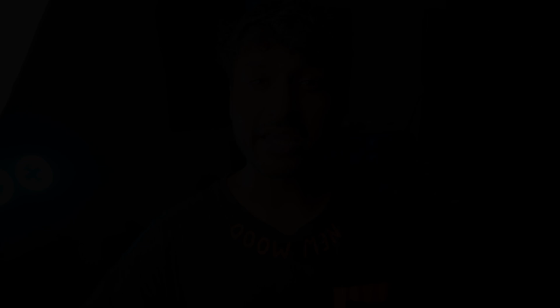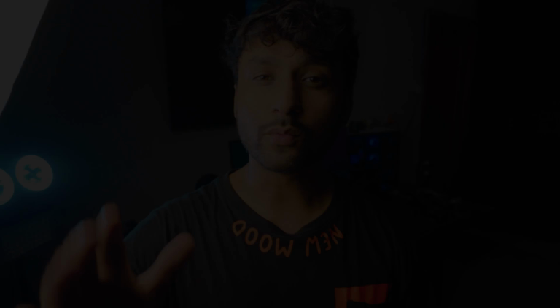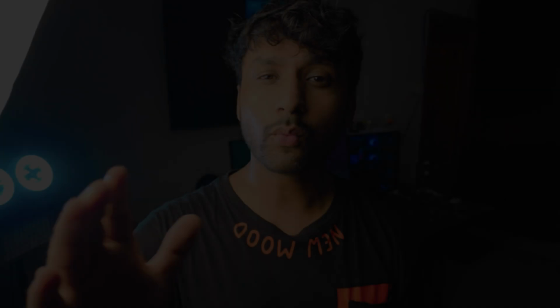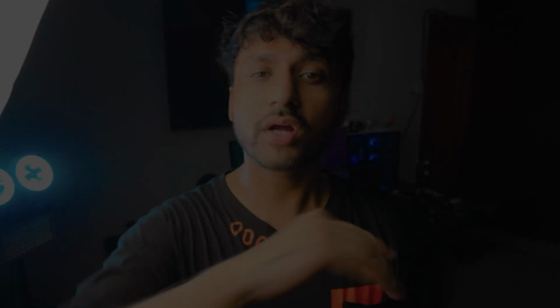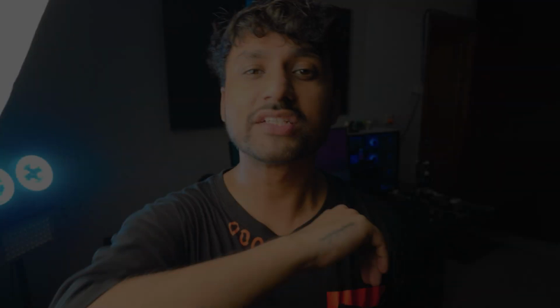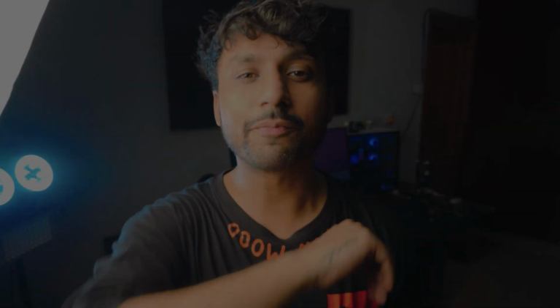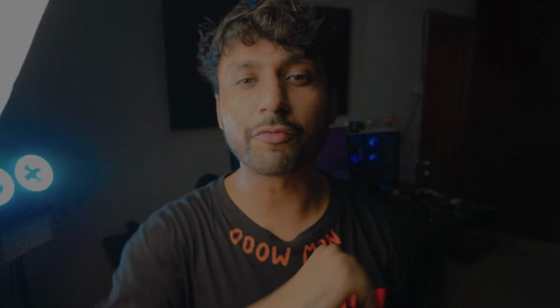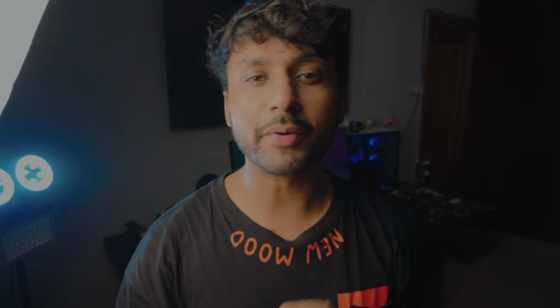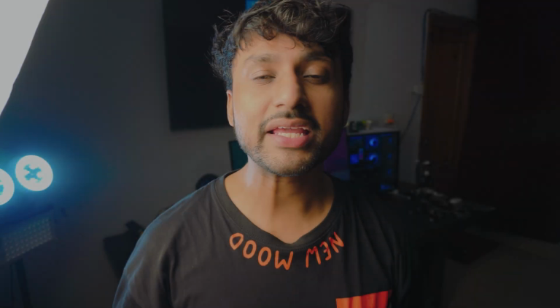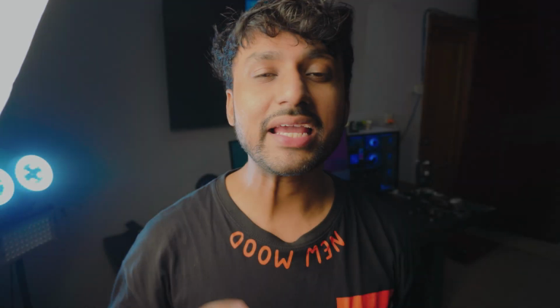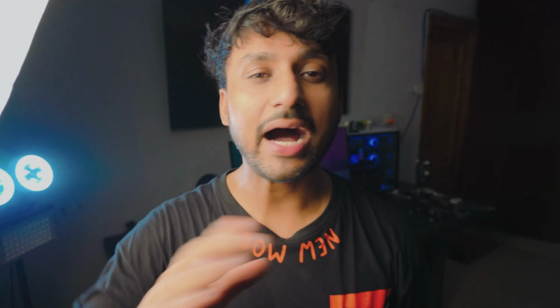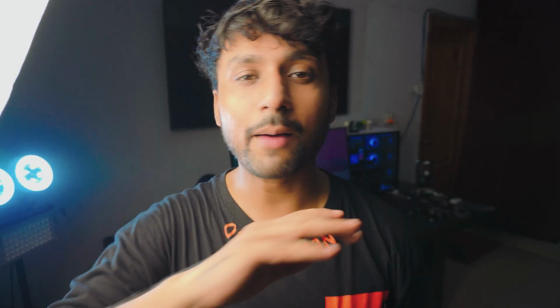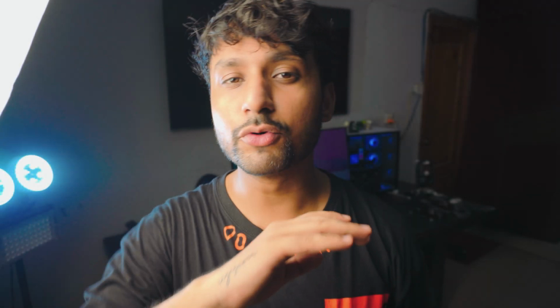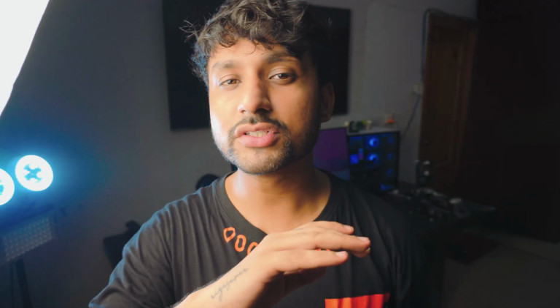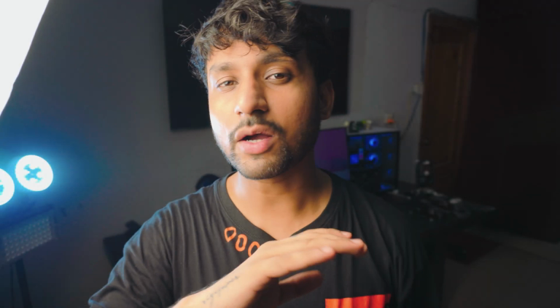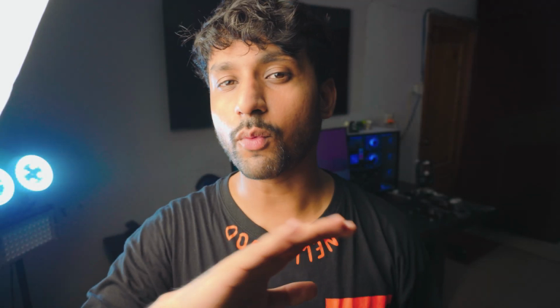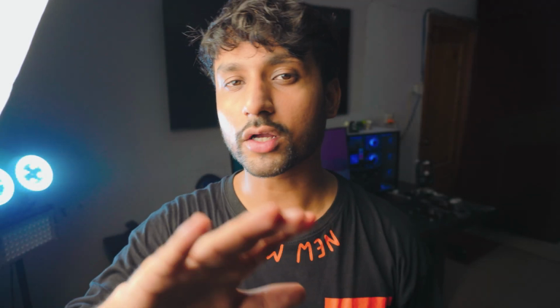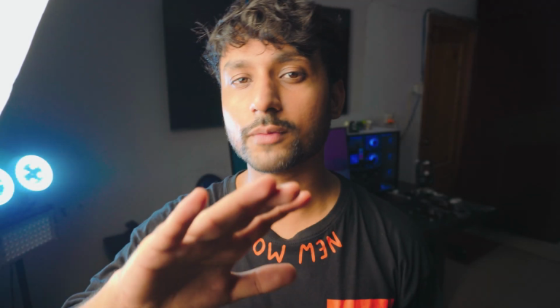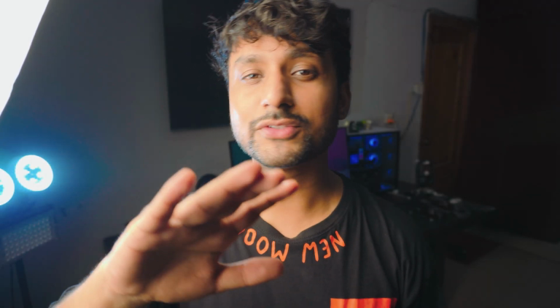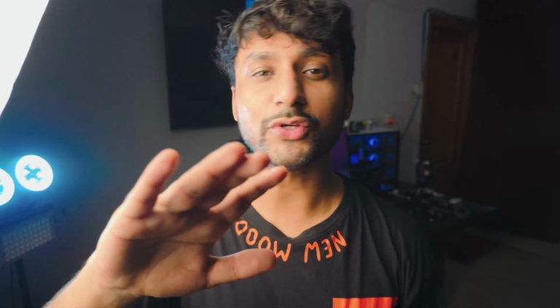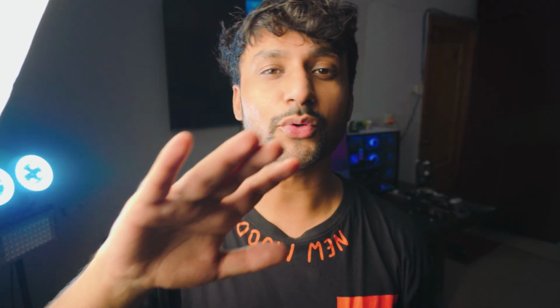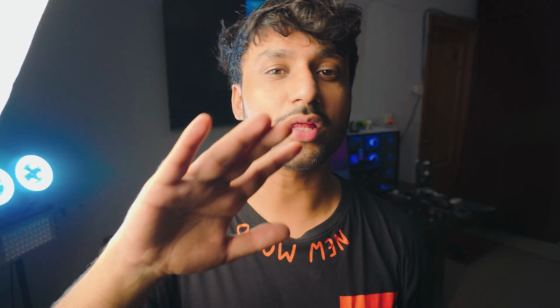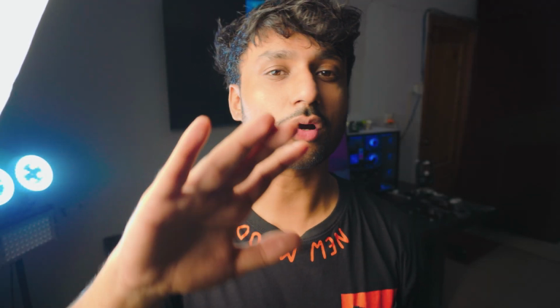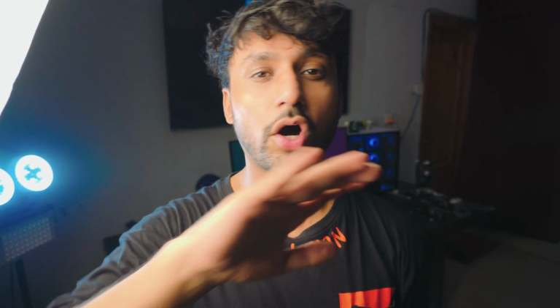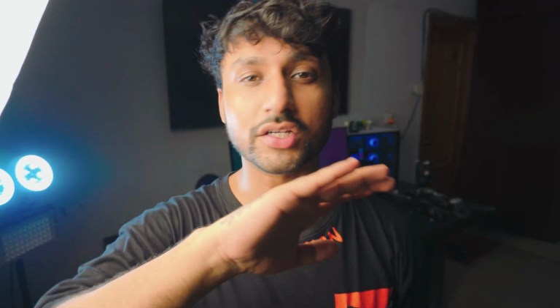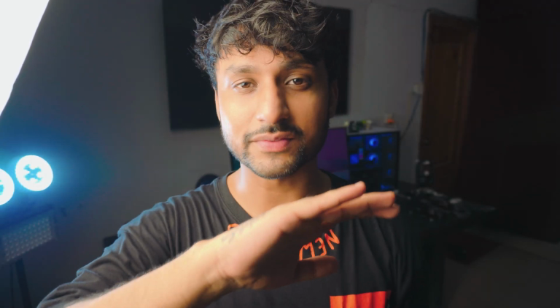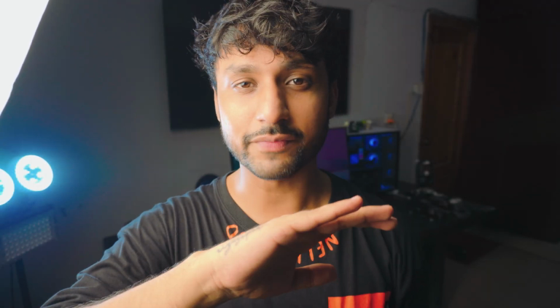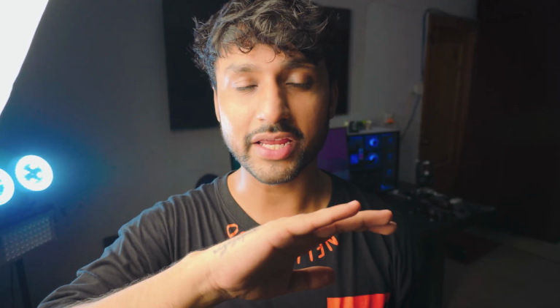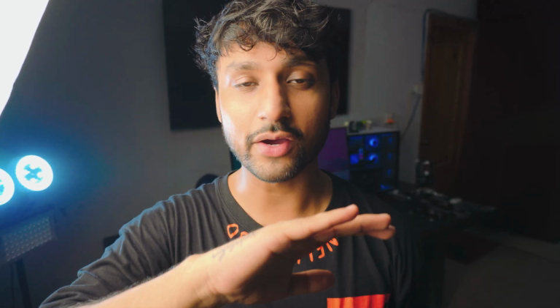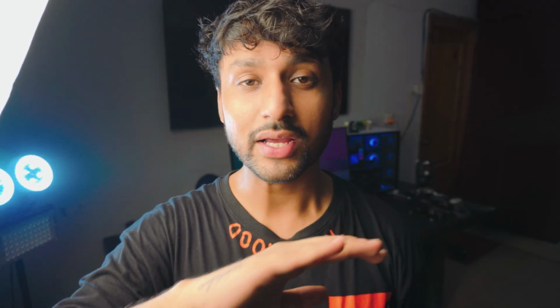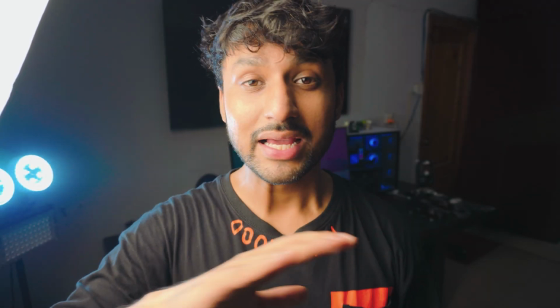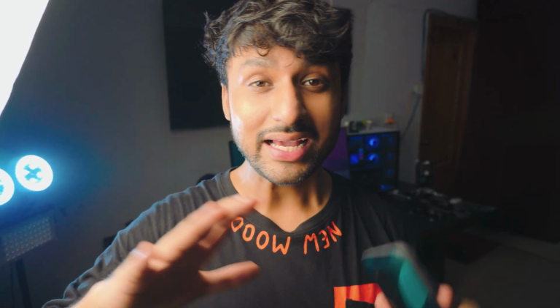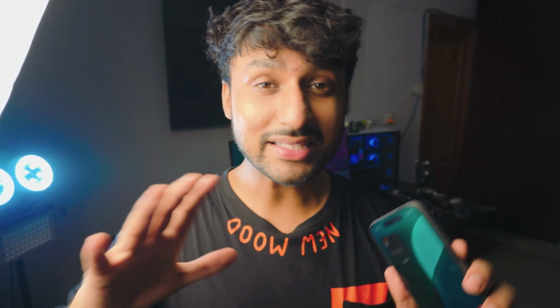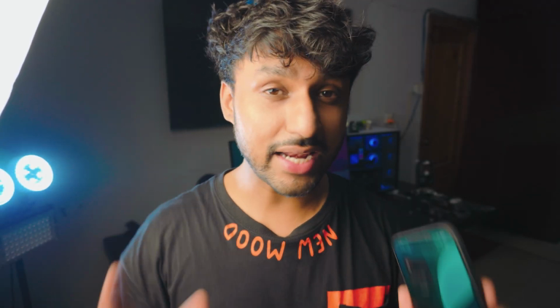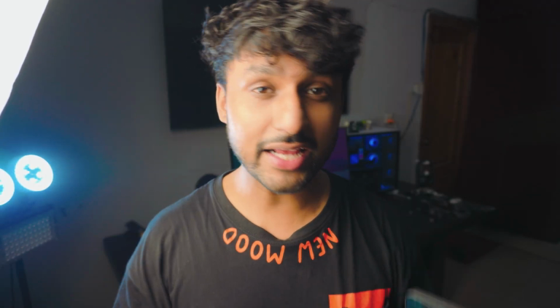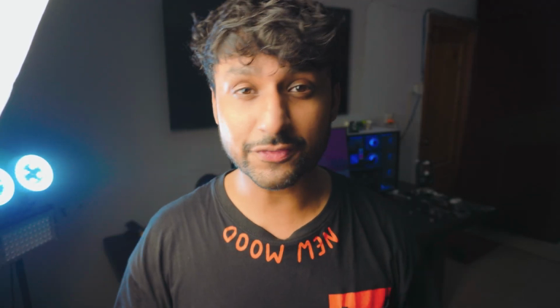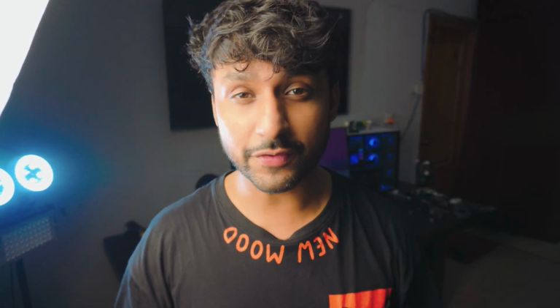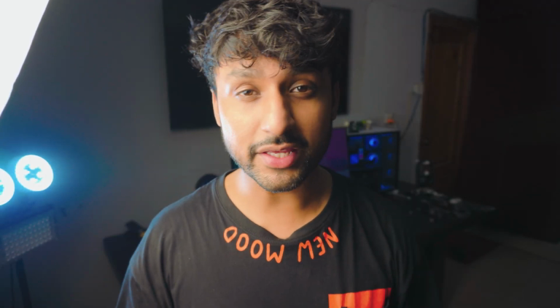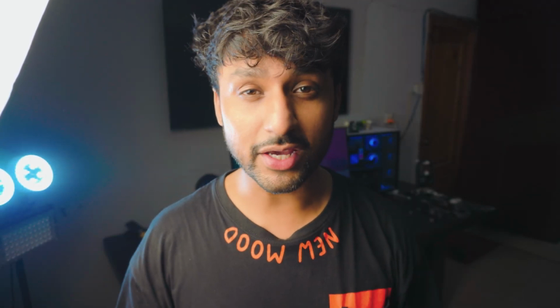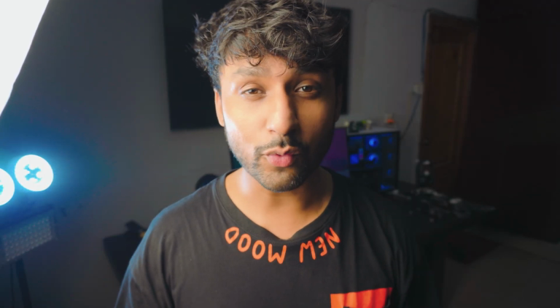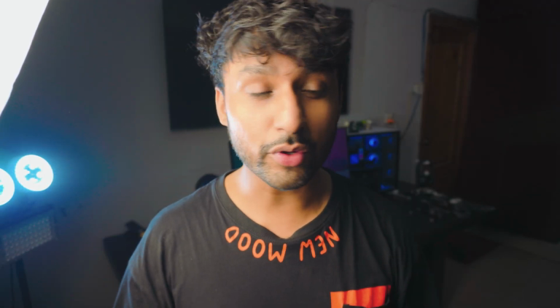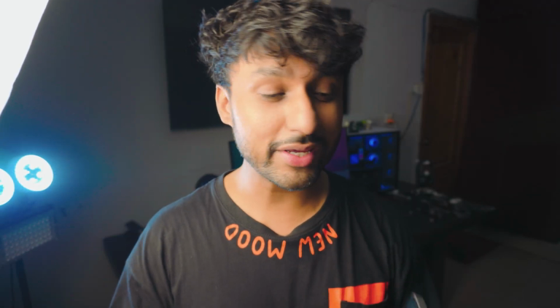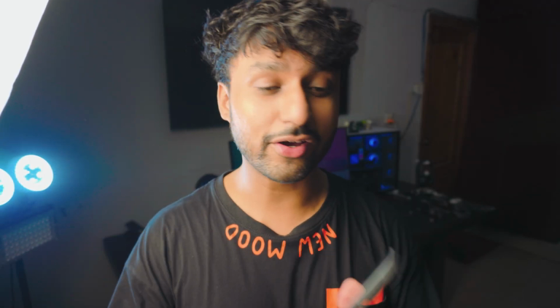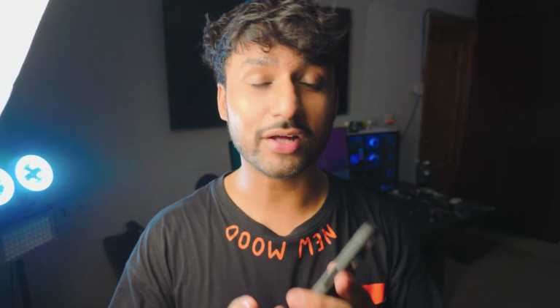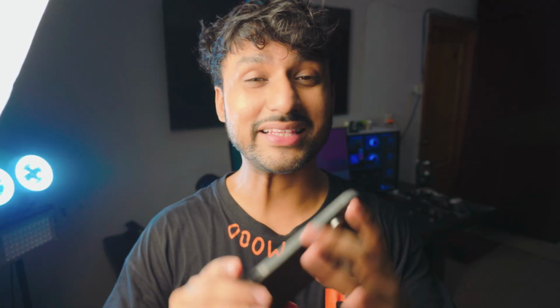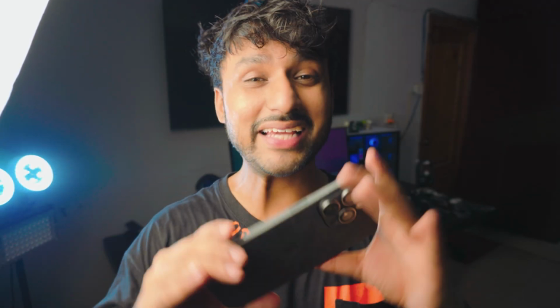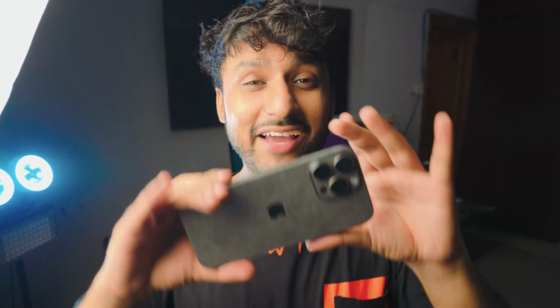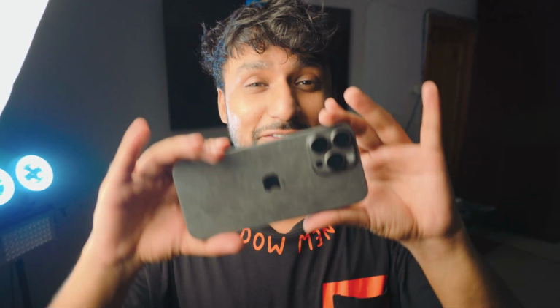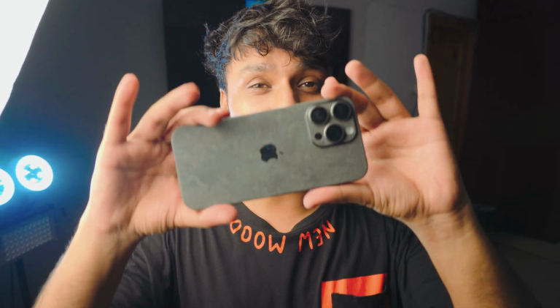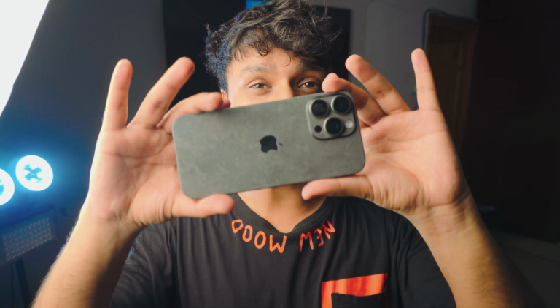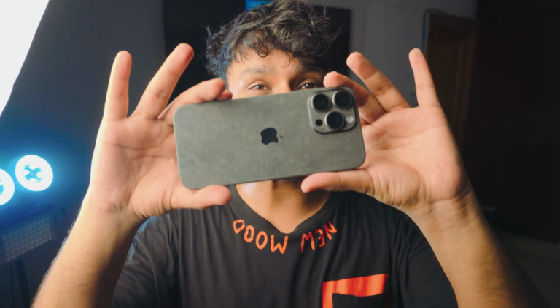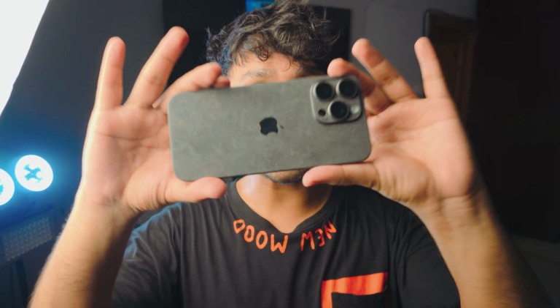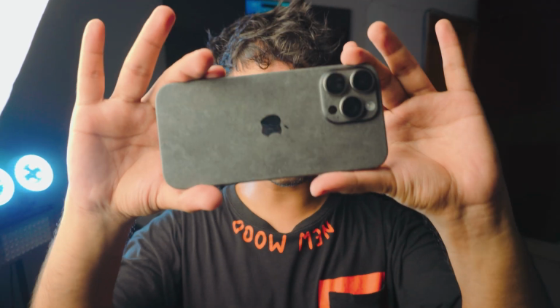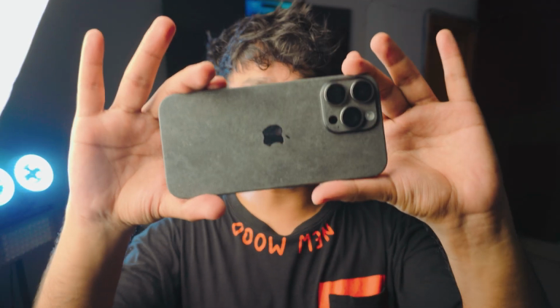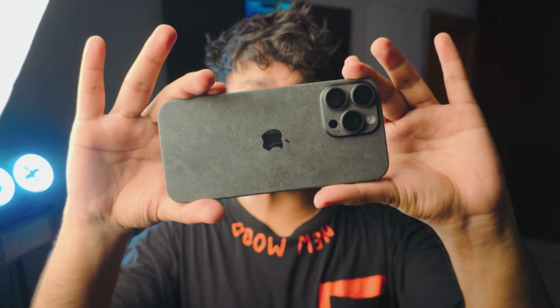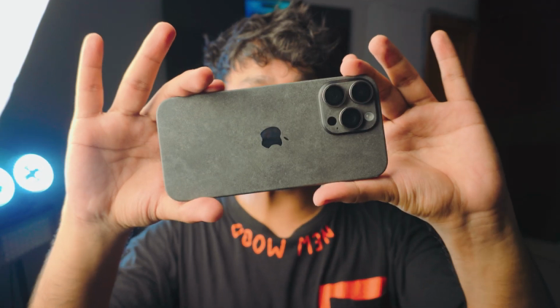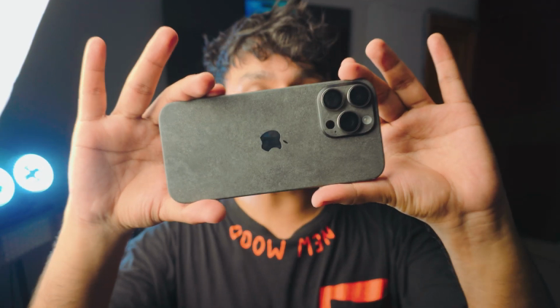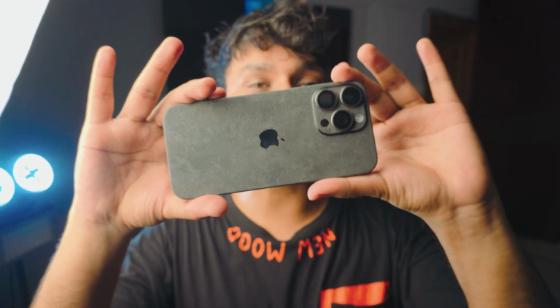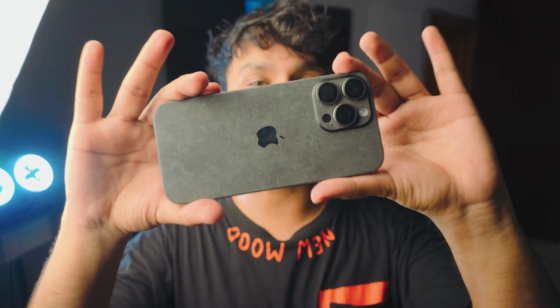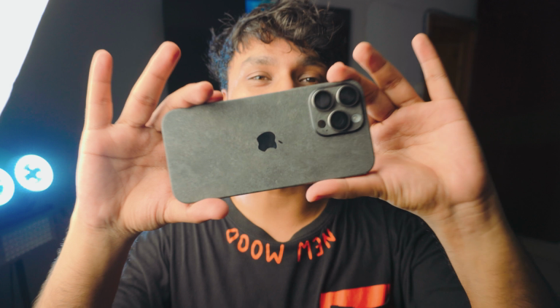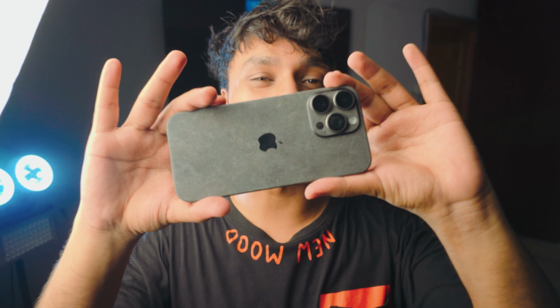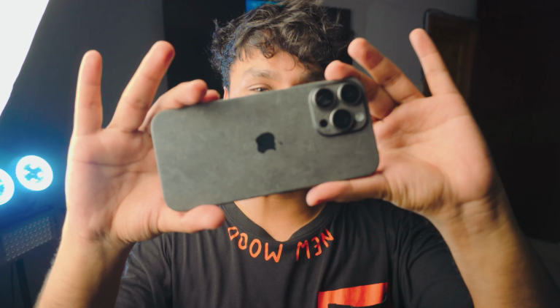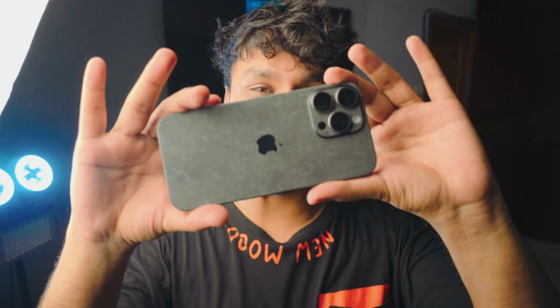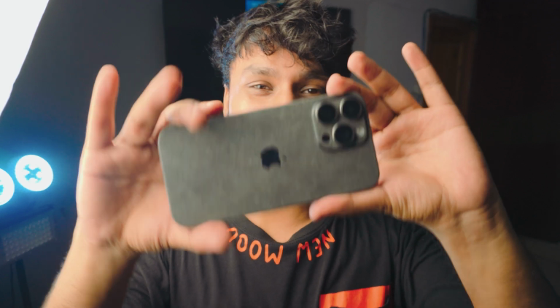Hey, what is up everybody! I'm Ruz and welcome to another awesome video. In today's video we got the iPhone 16 Pro Max.